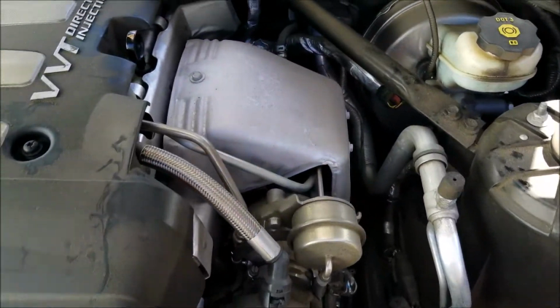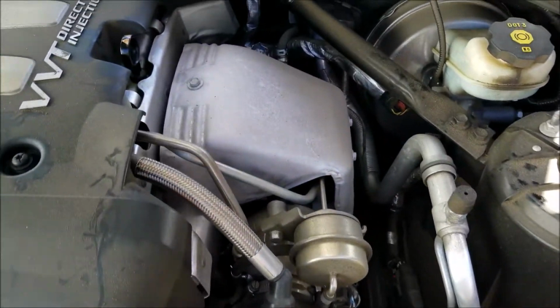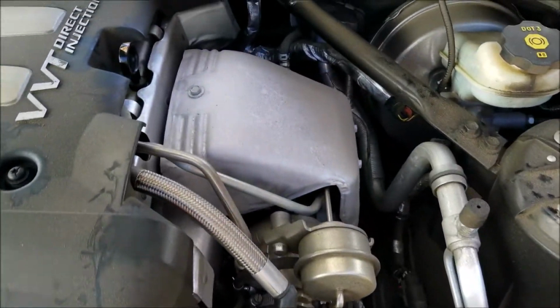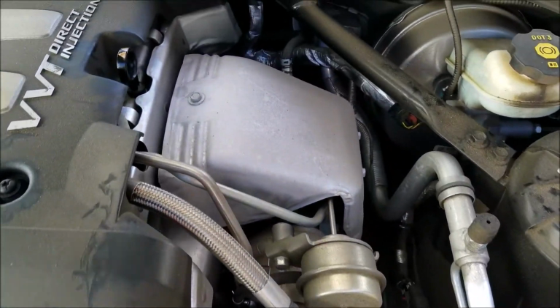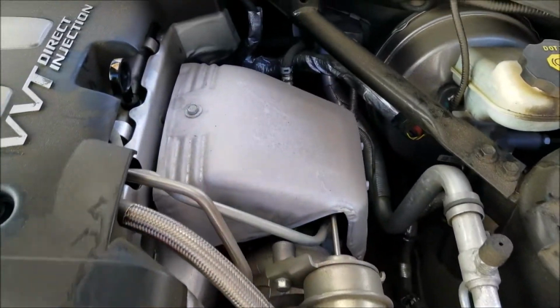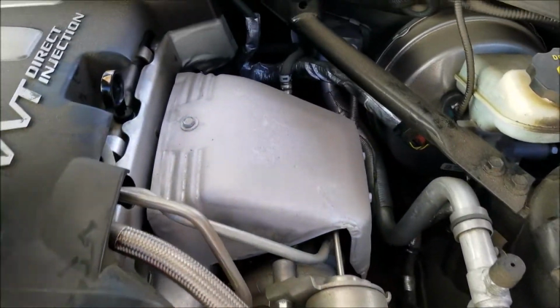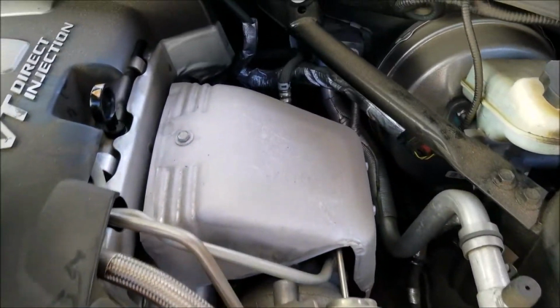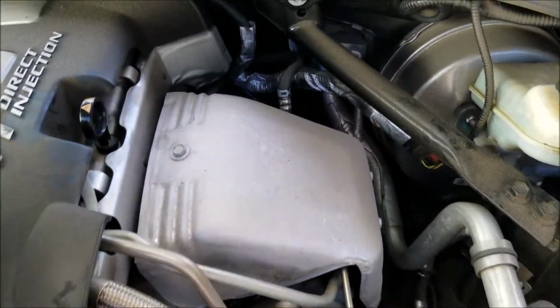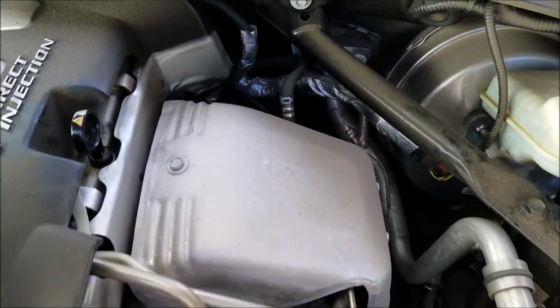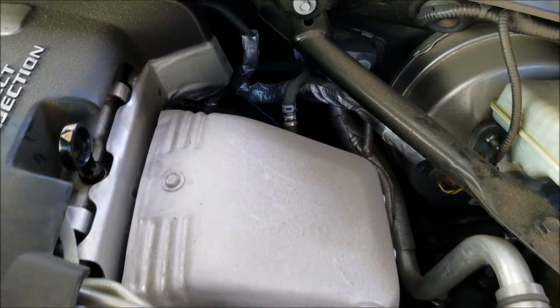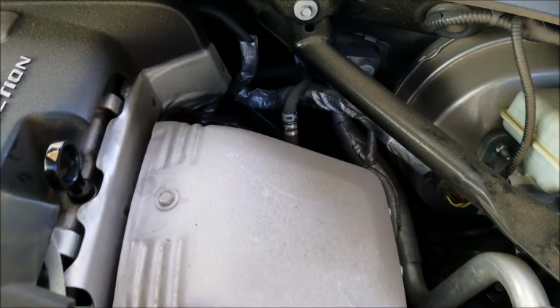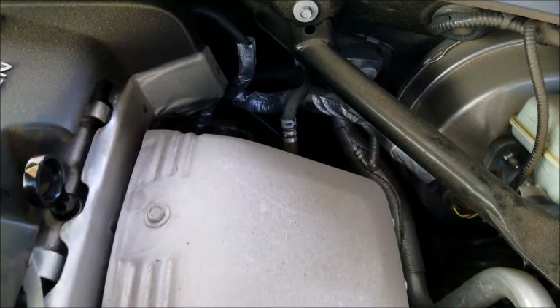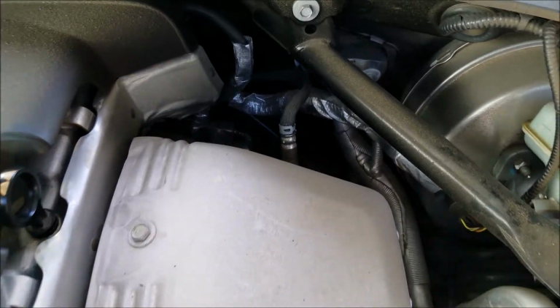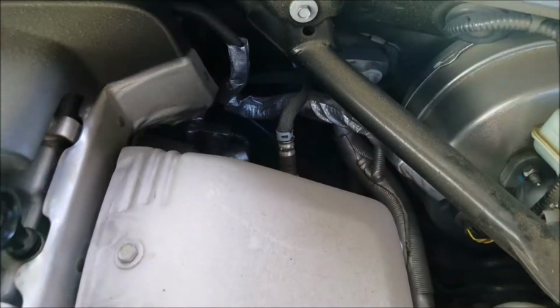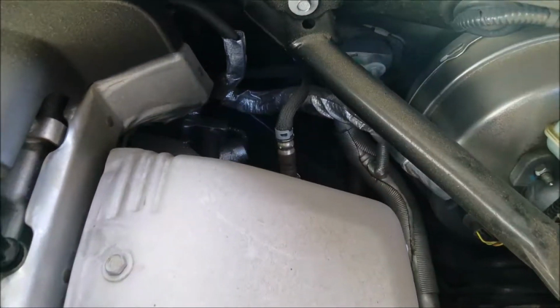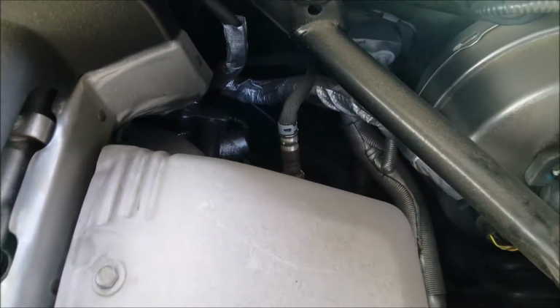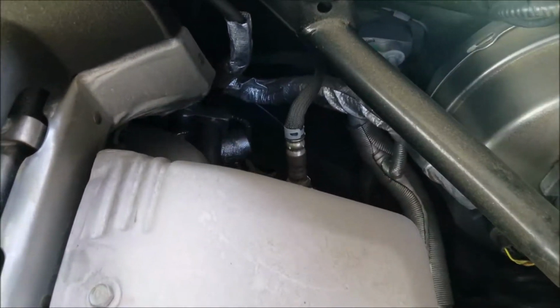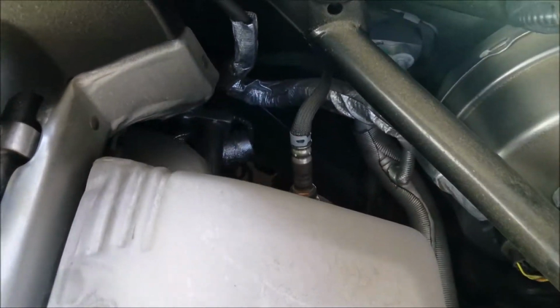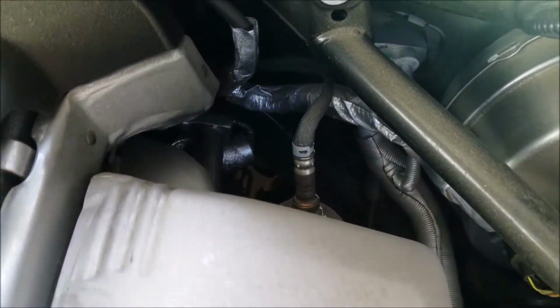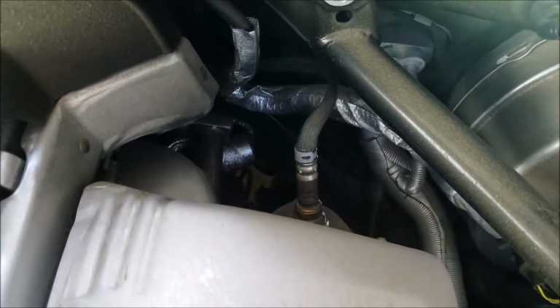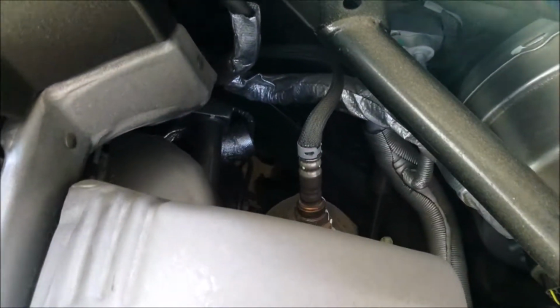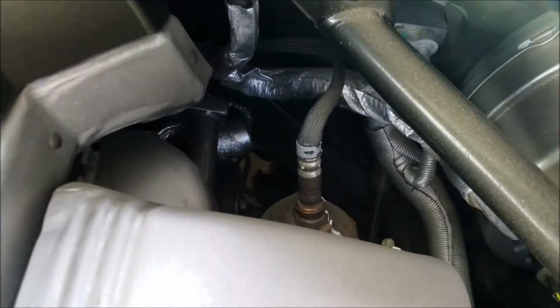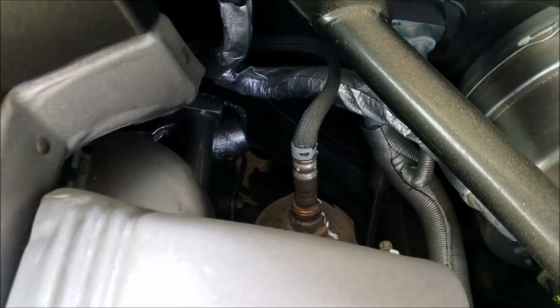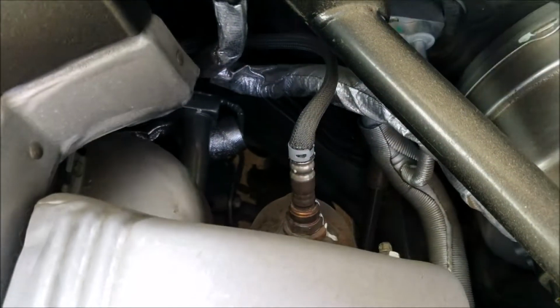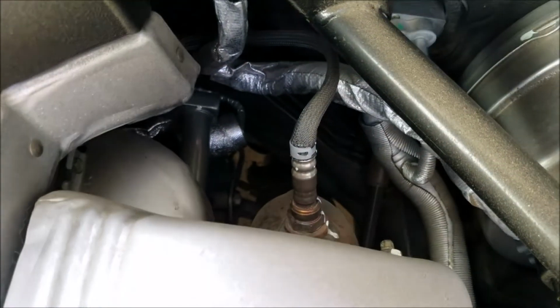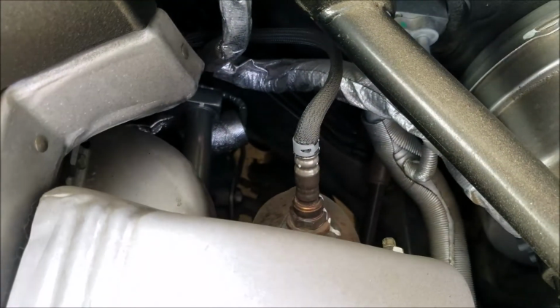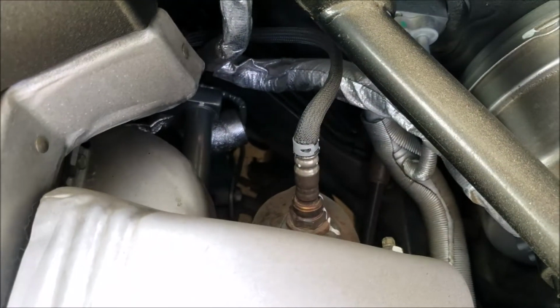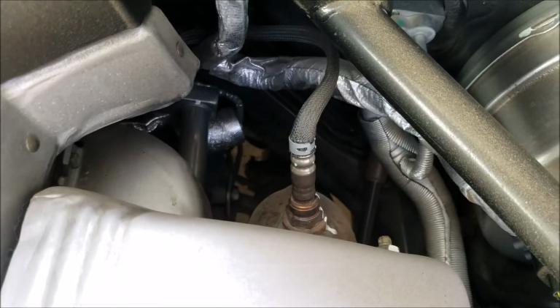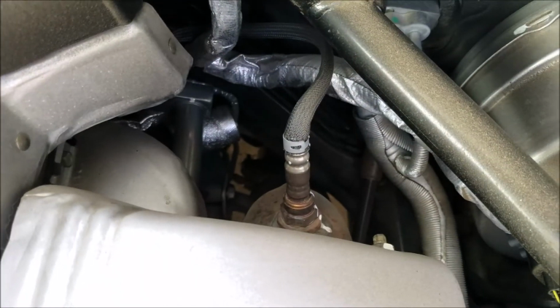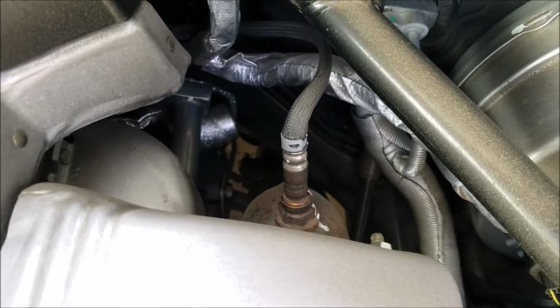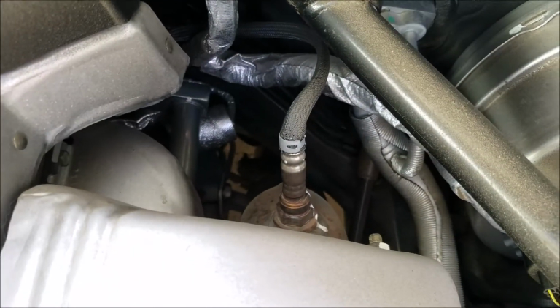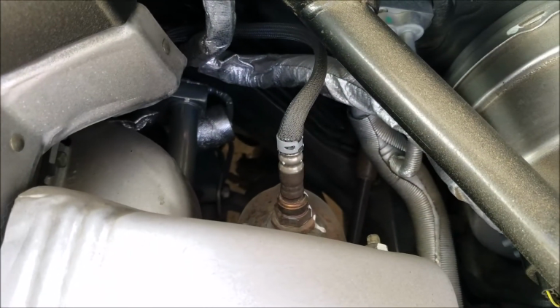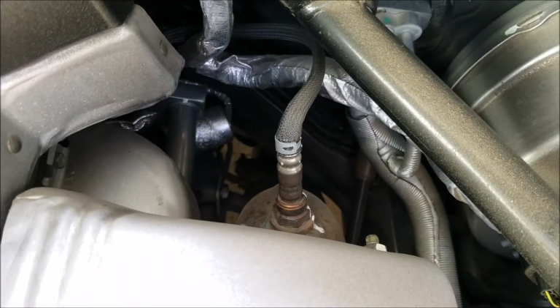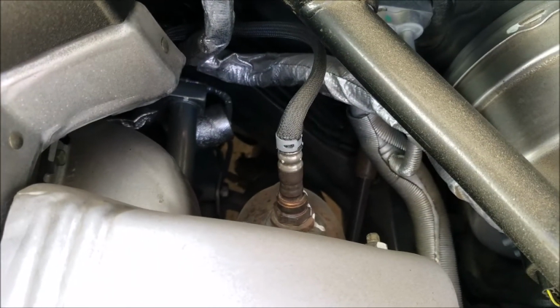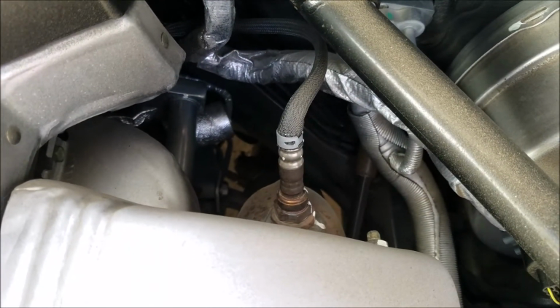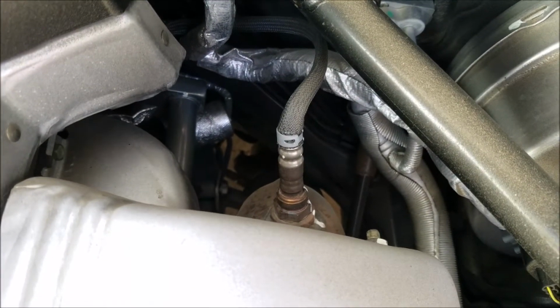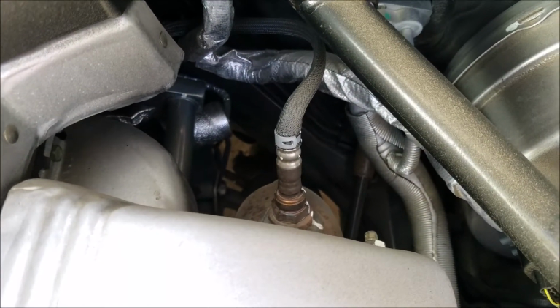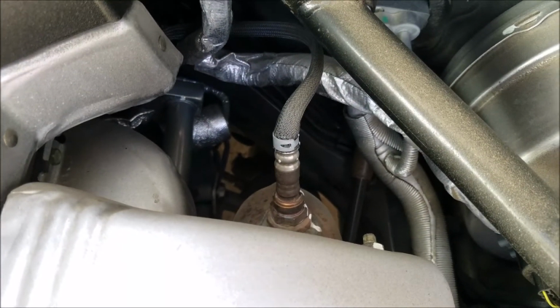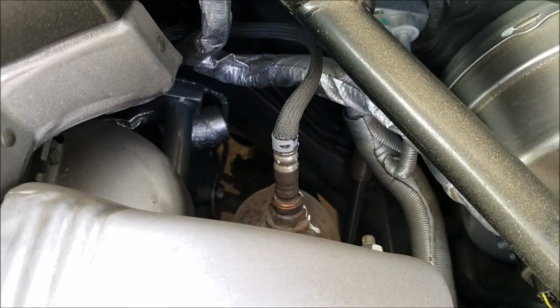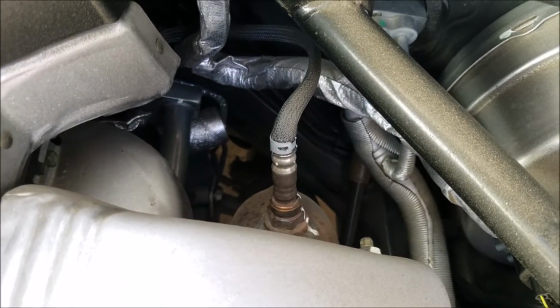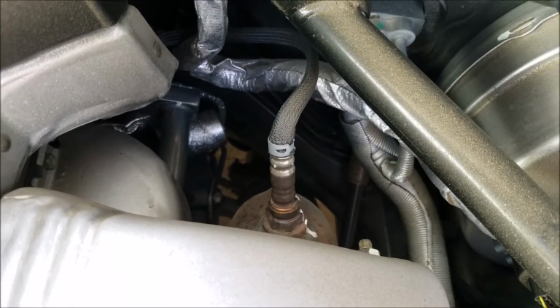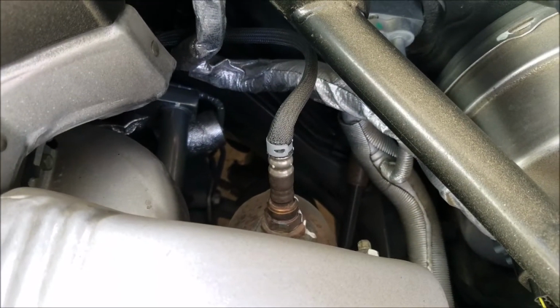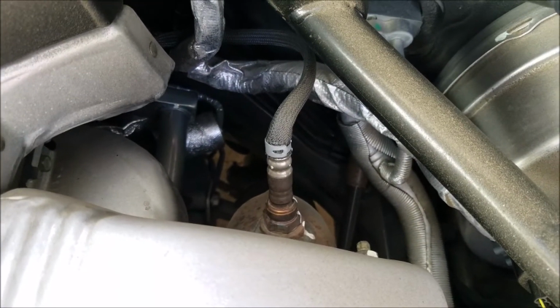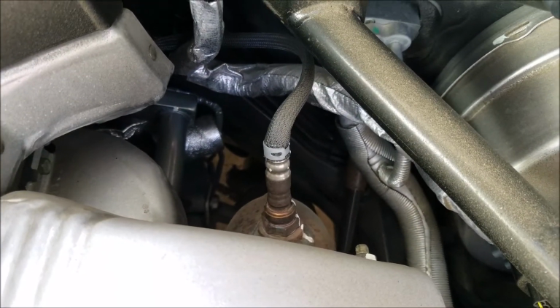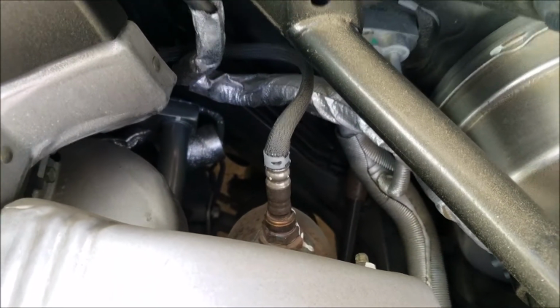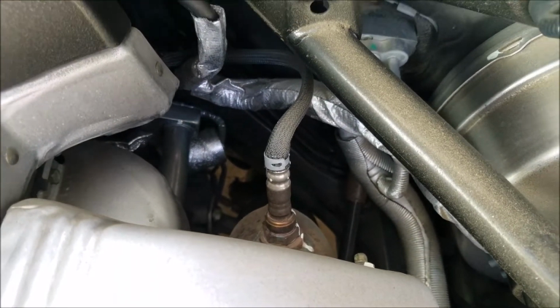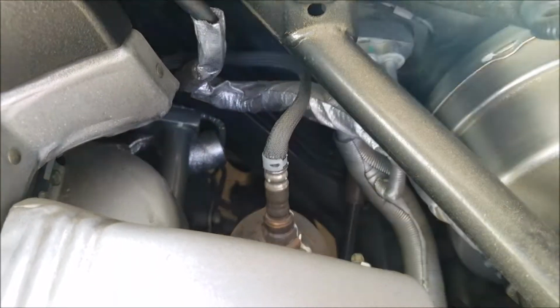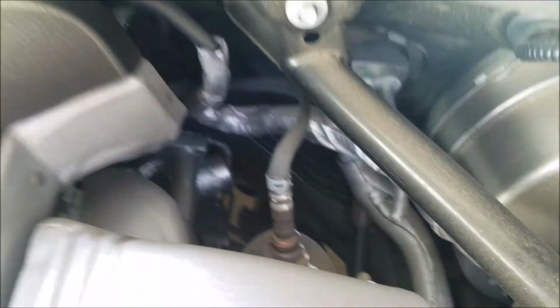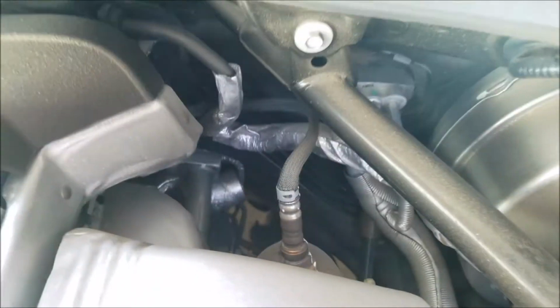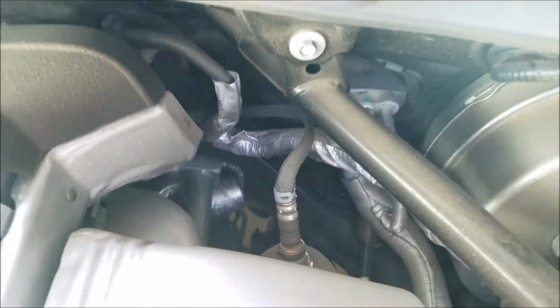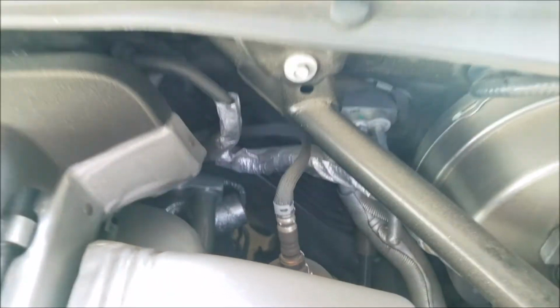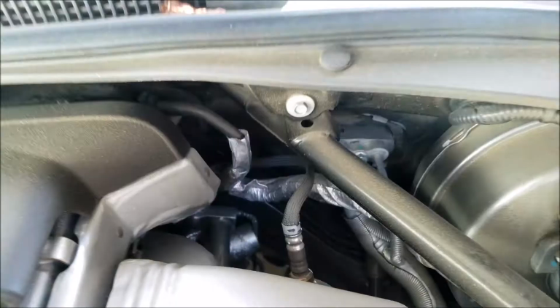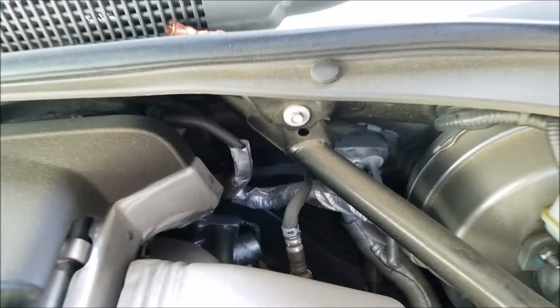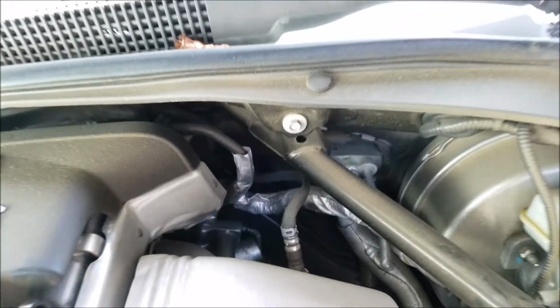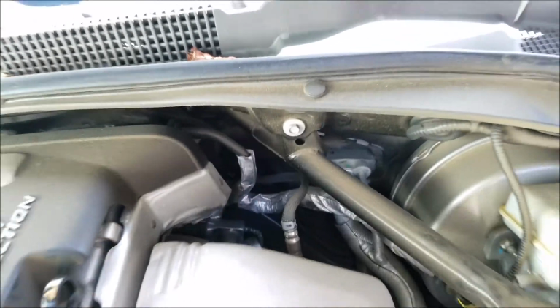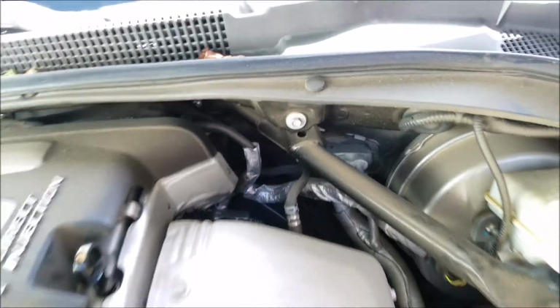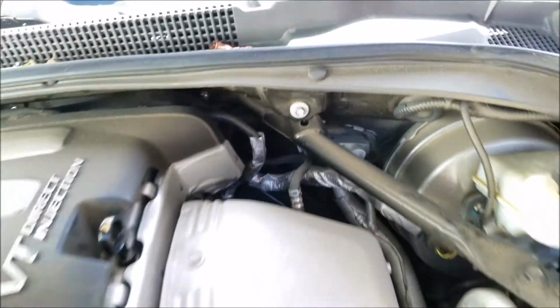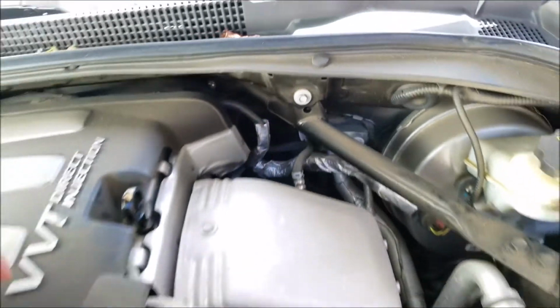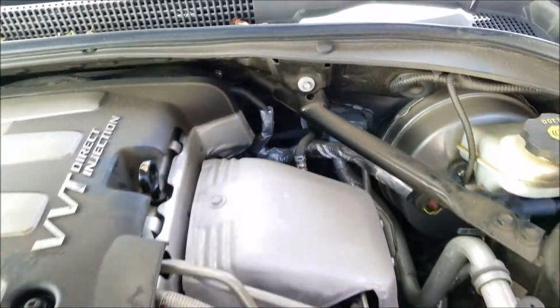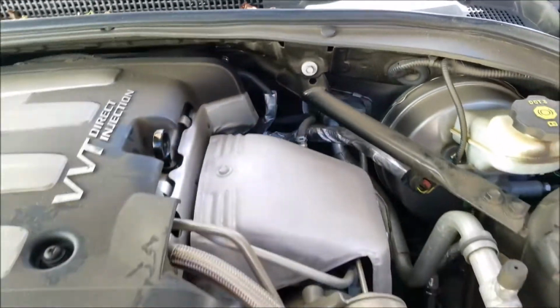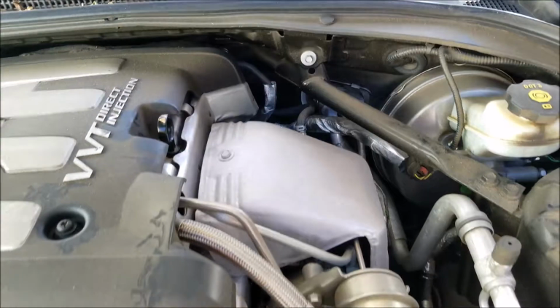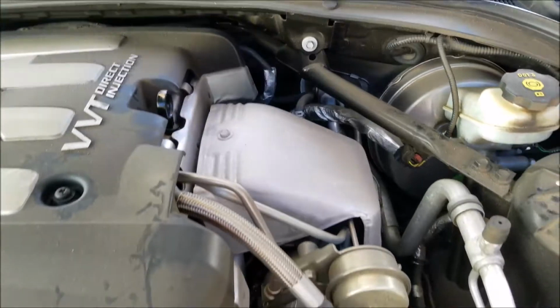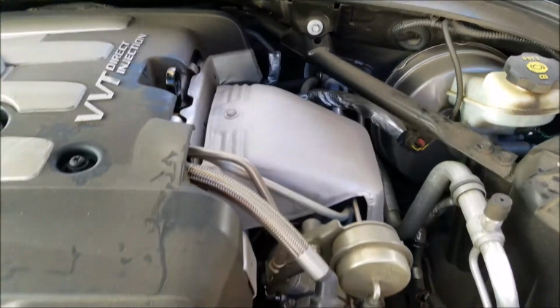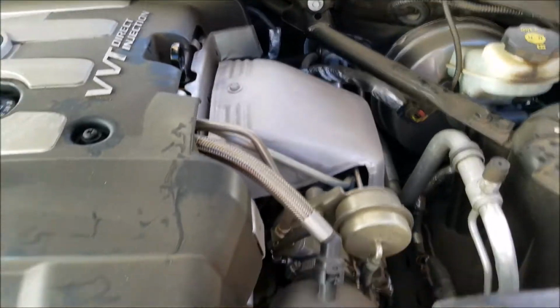Under that cover is a turbo. And this is our oxygen sensor, which the computer uses to determine how well the engine is running.